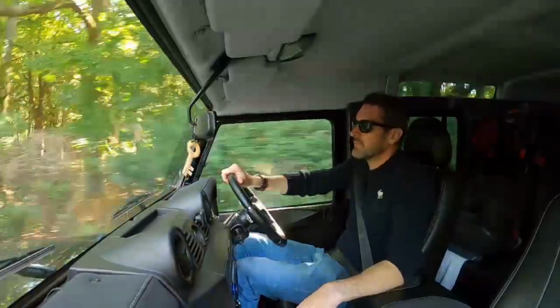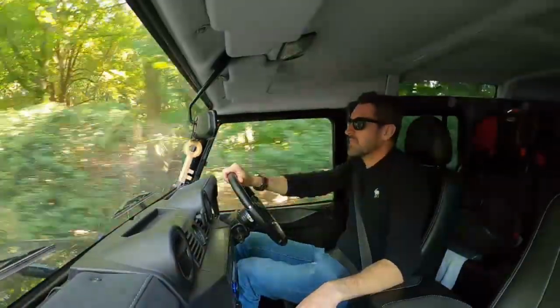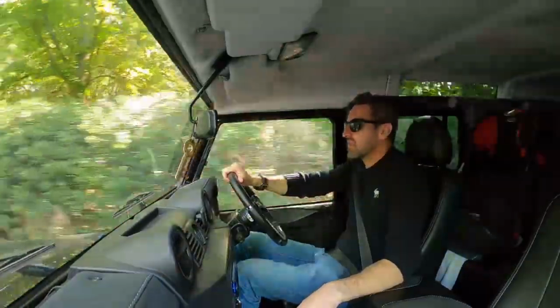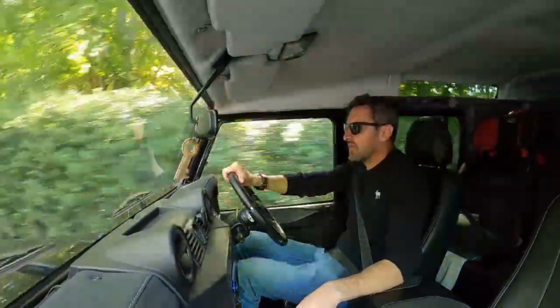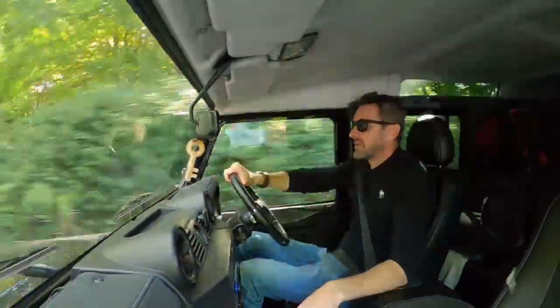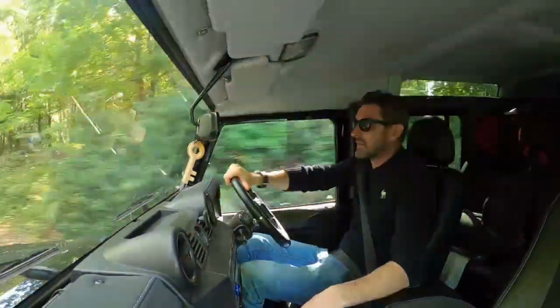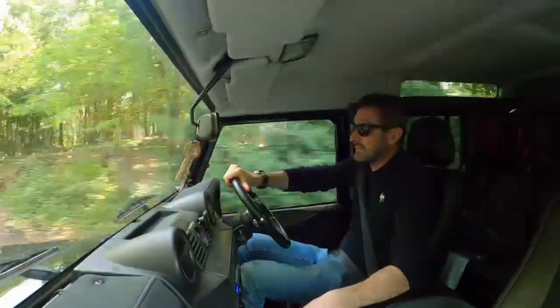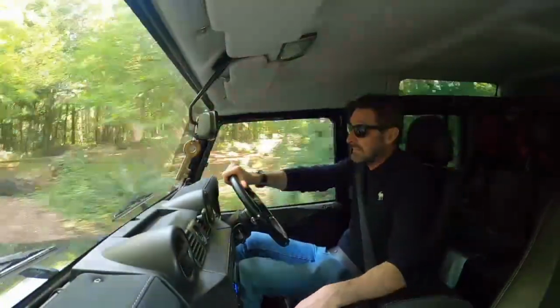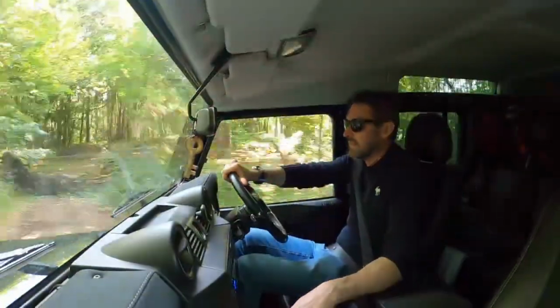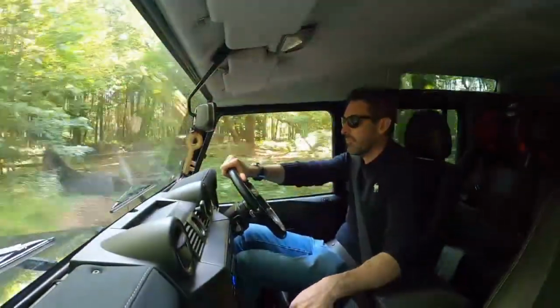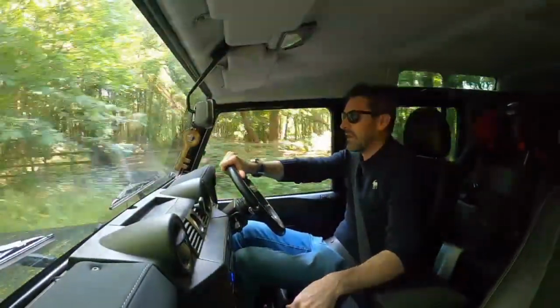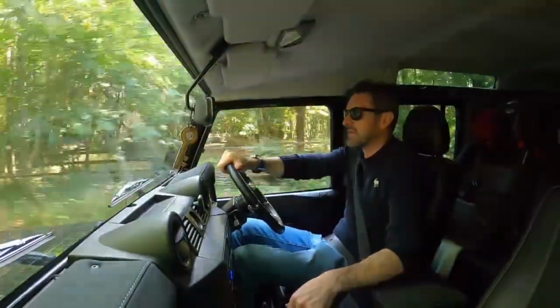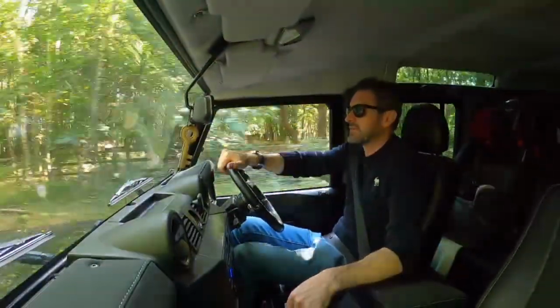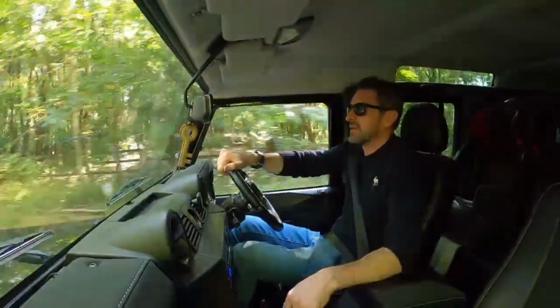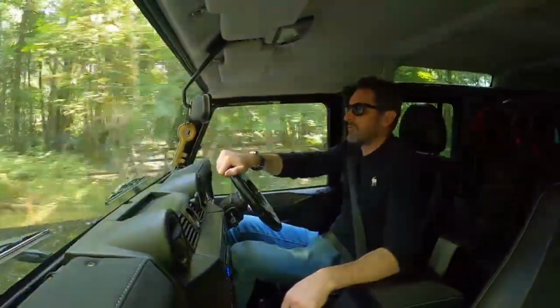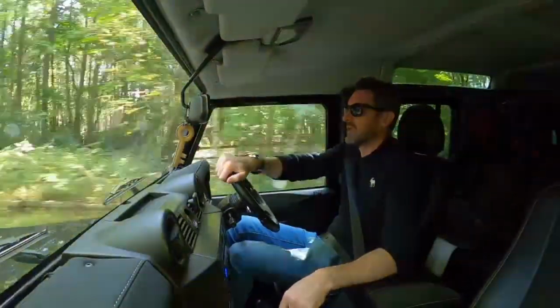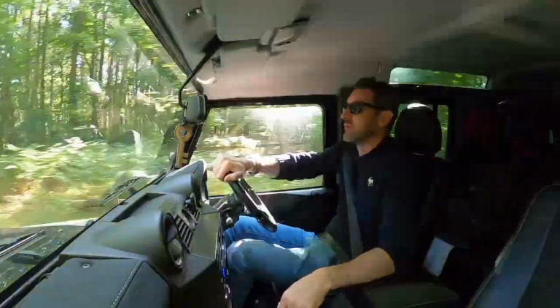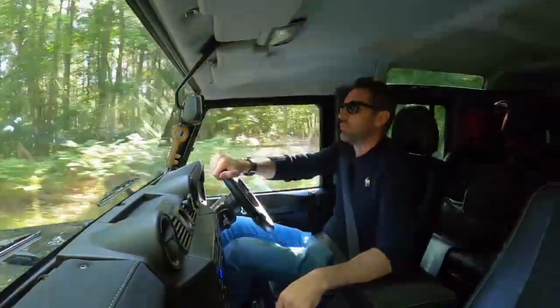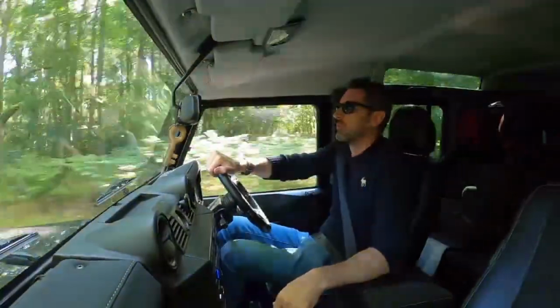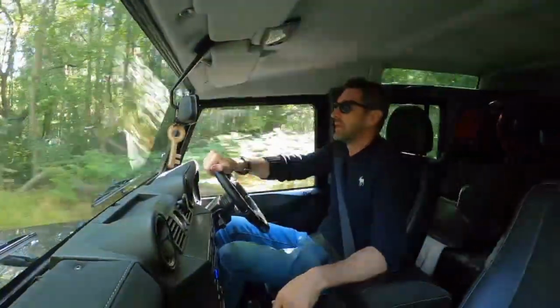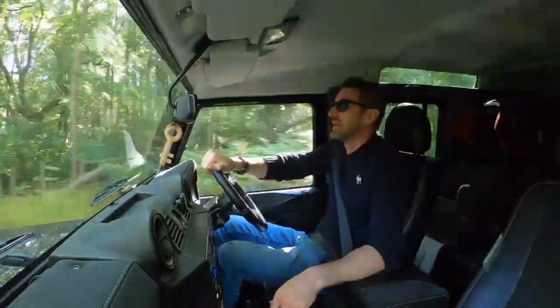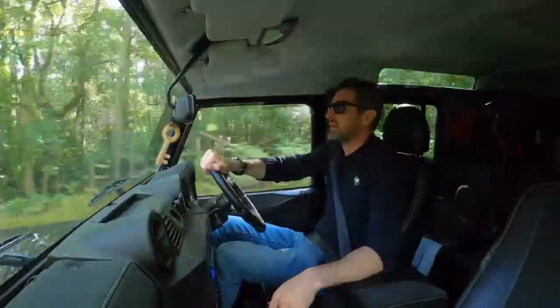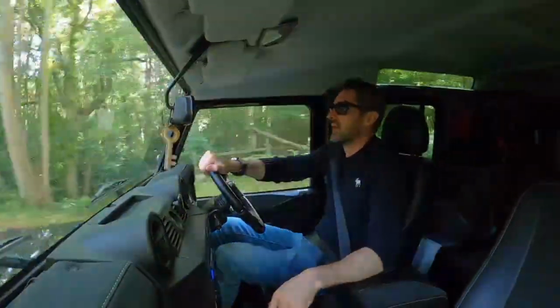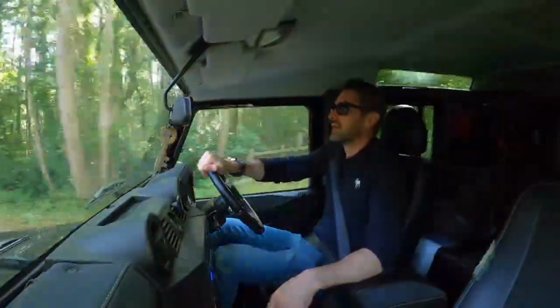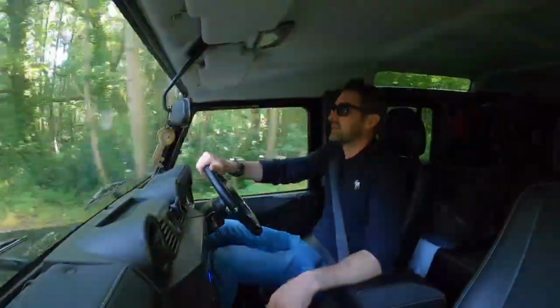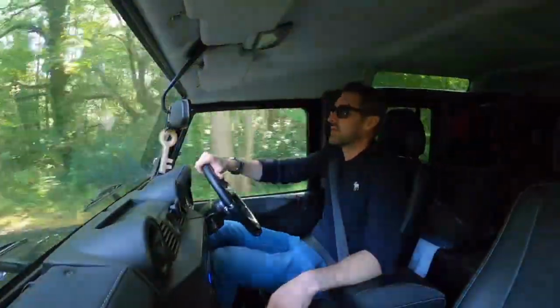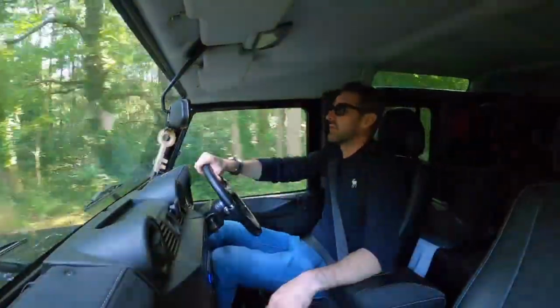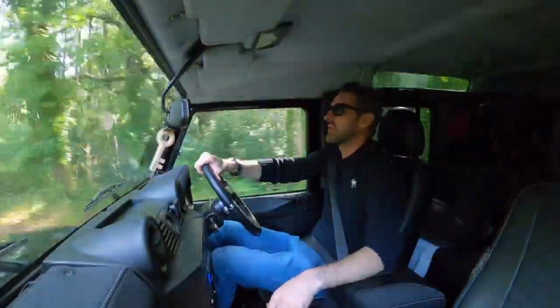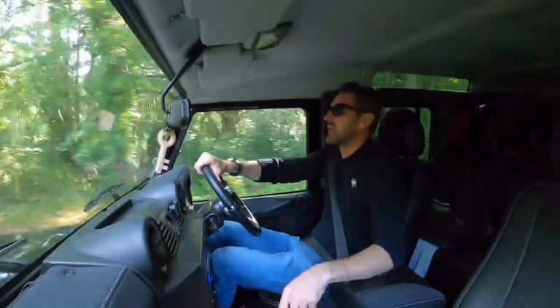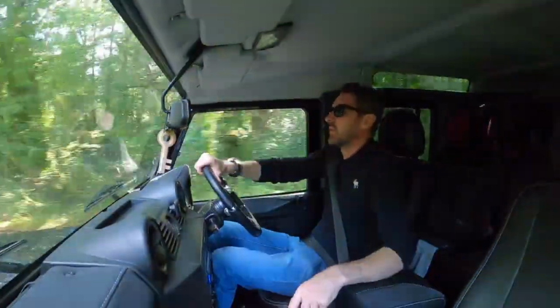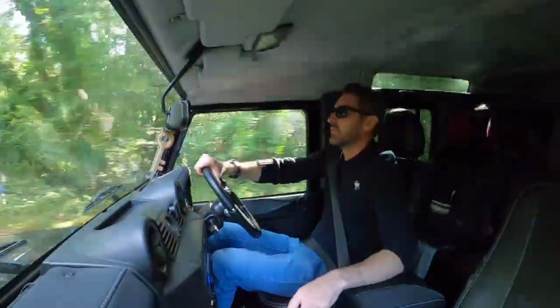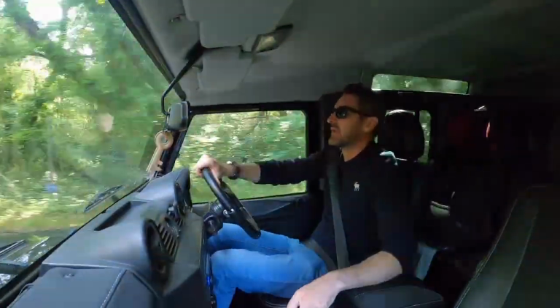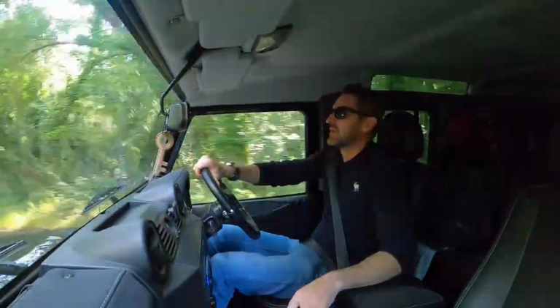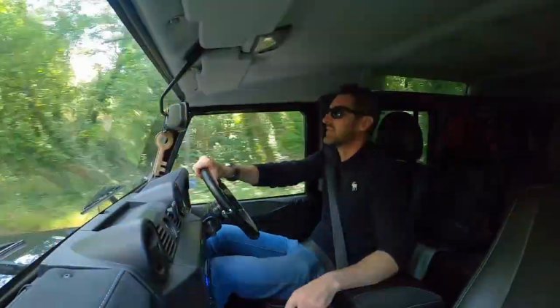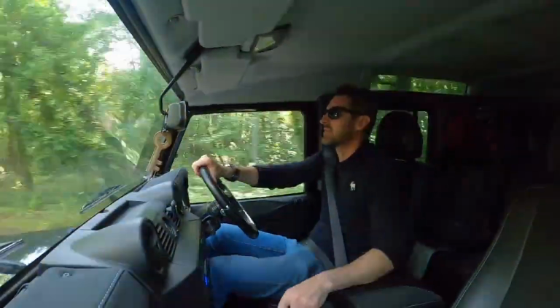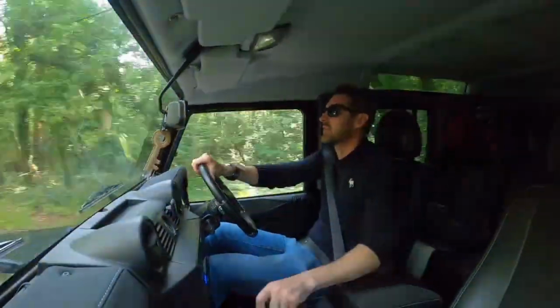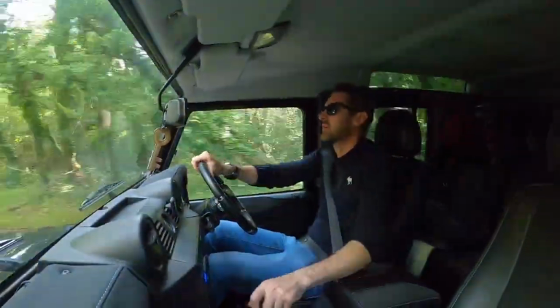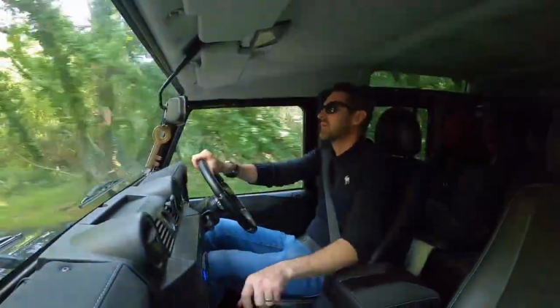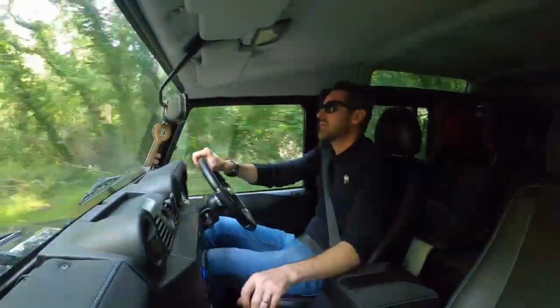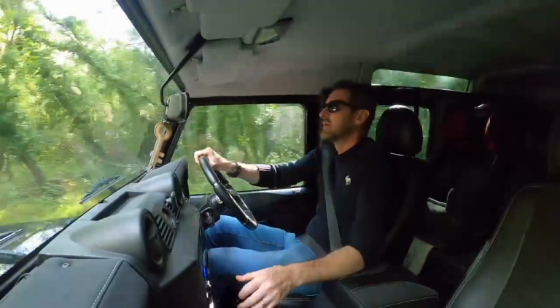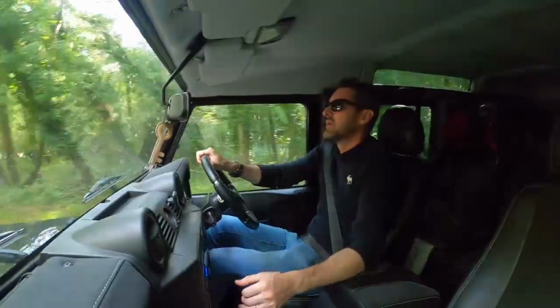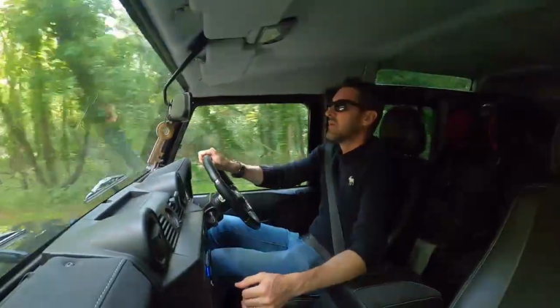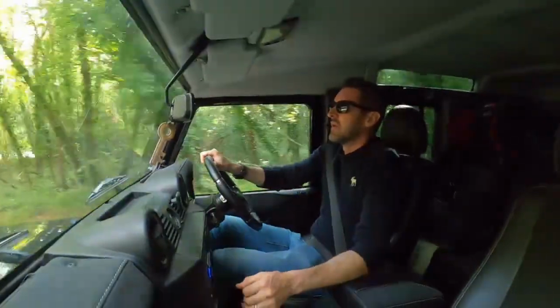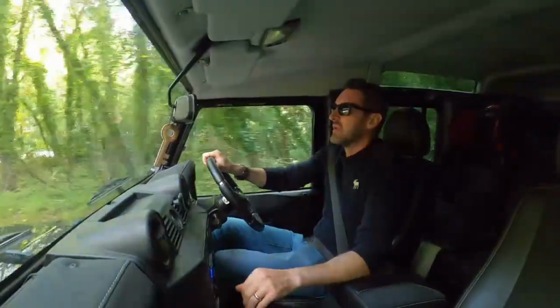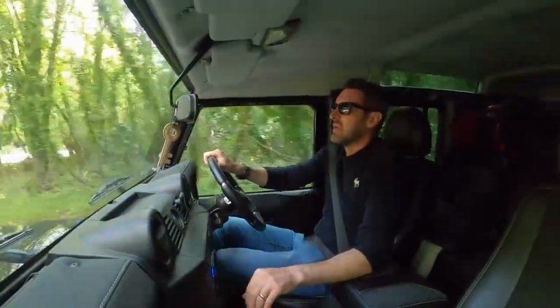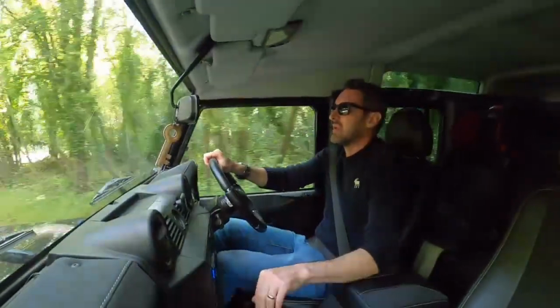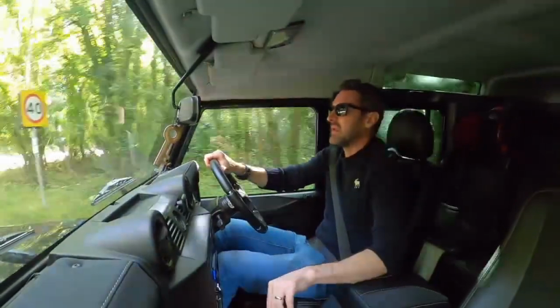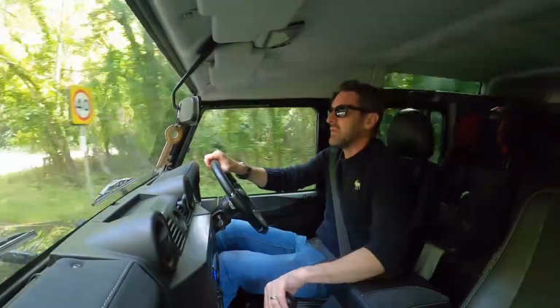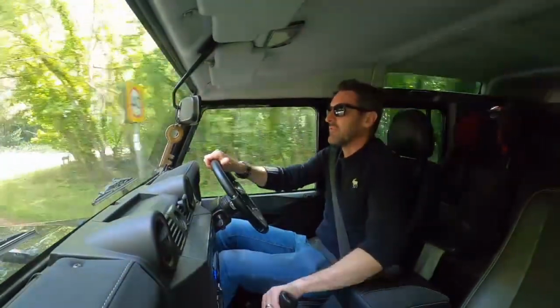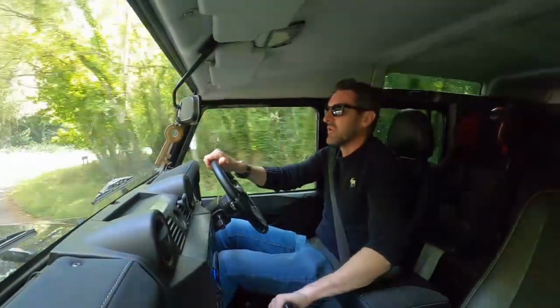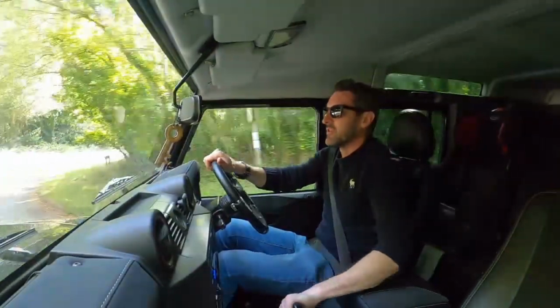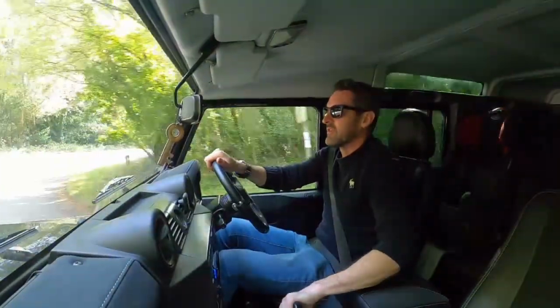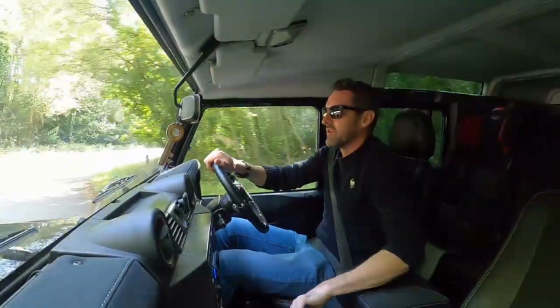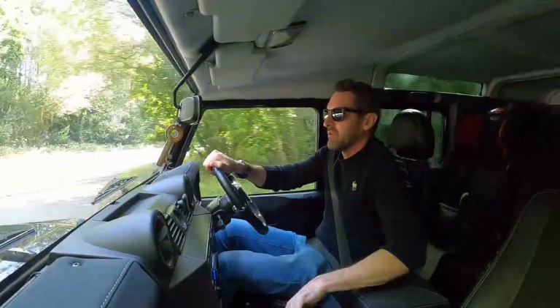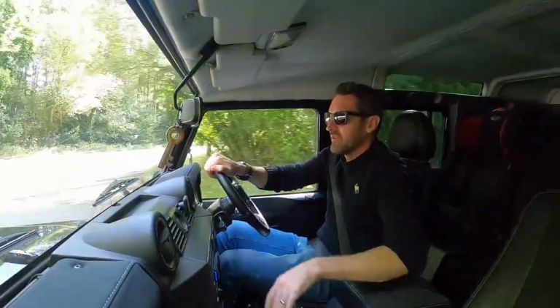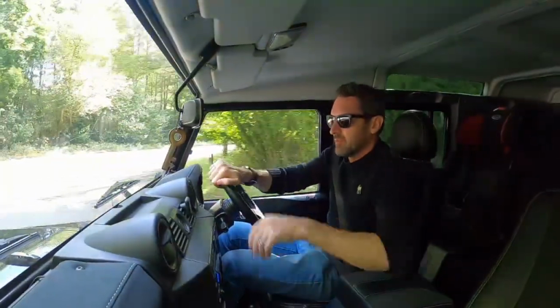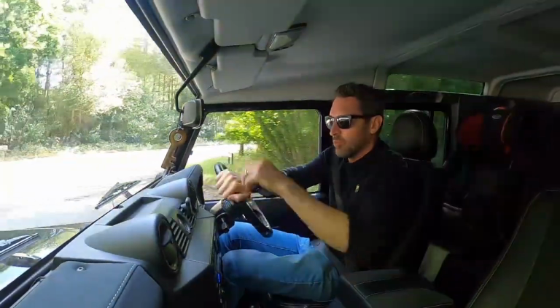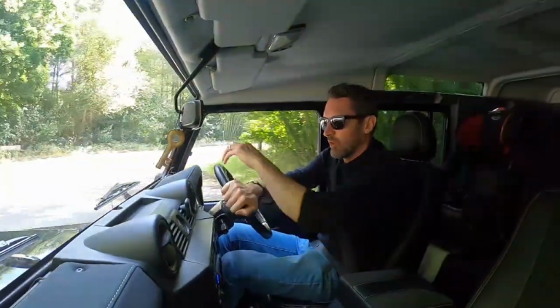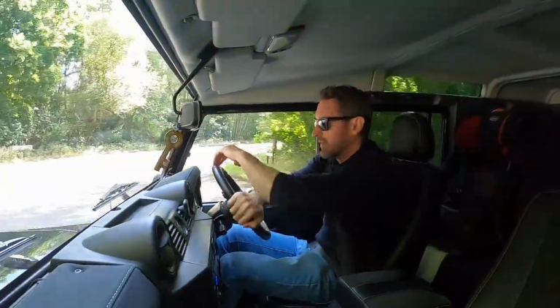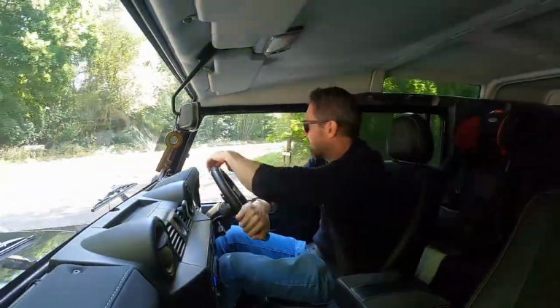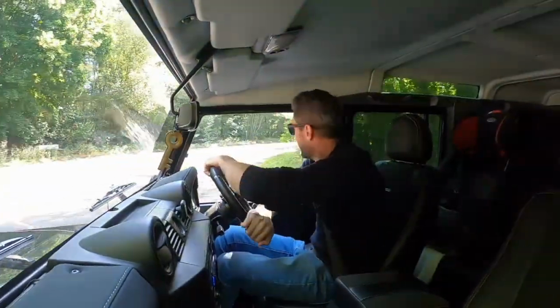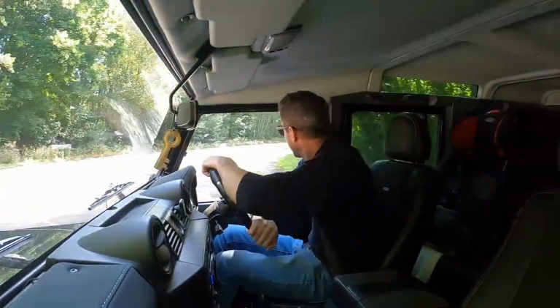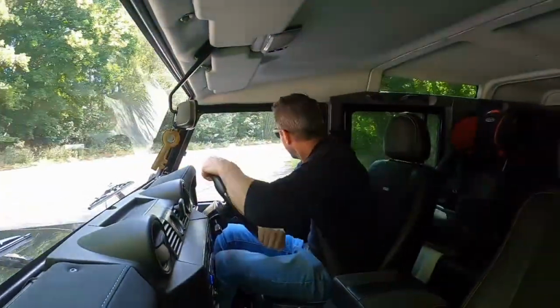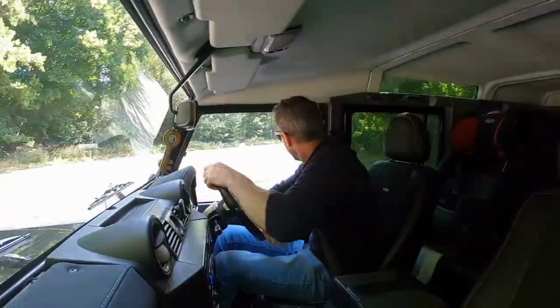I think the brakes will definitely be next on the upgrade list if I do start using it more as a daily.